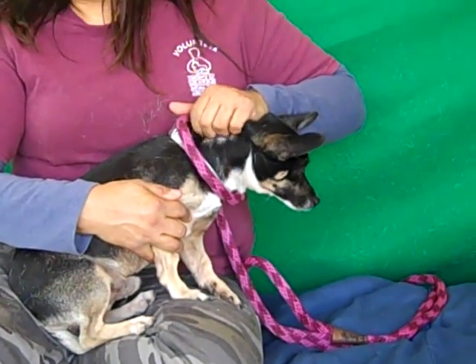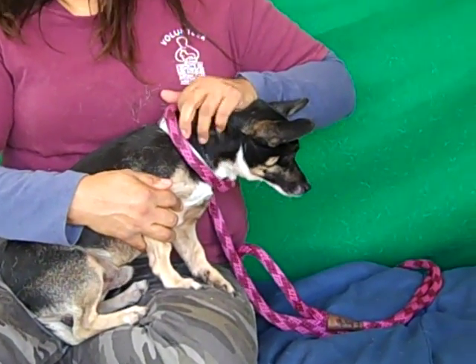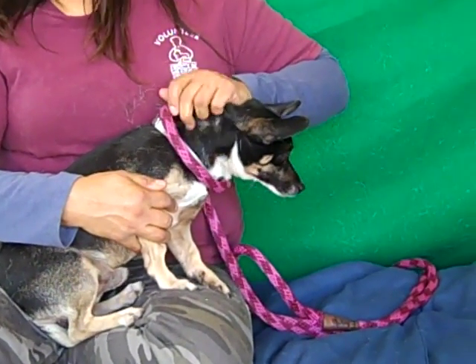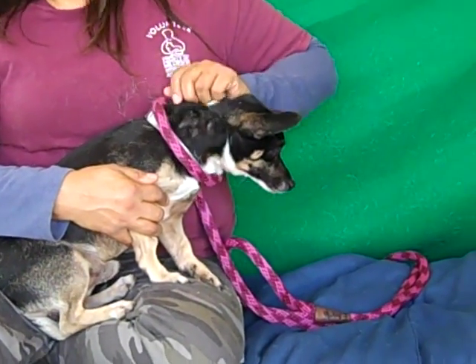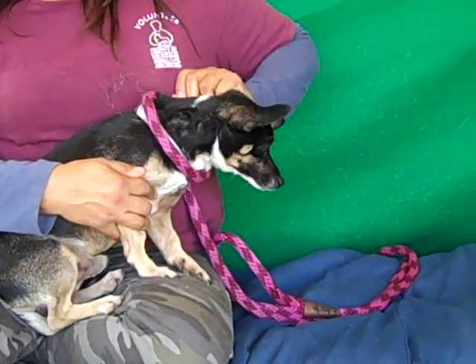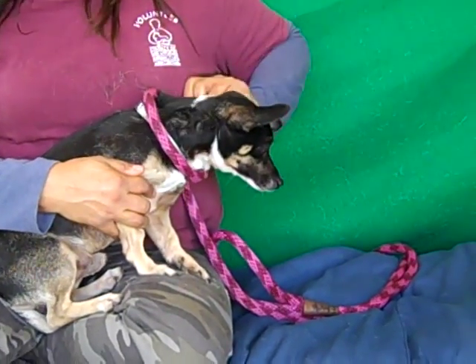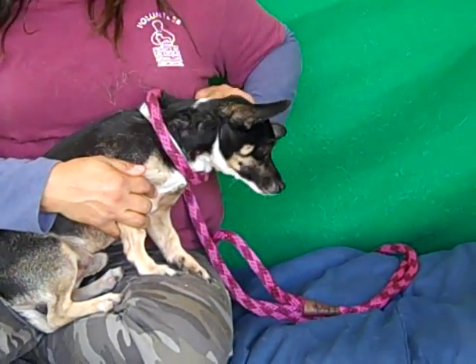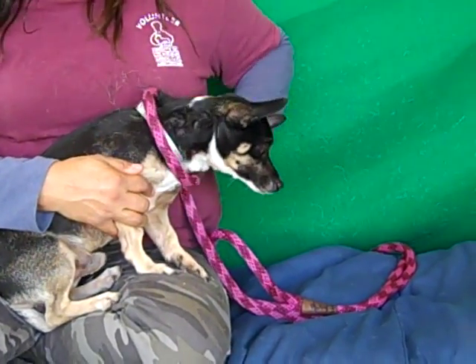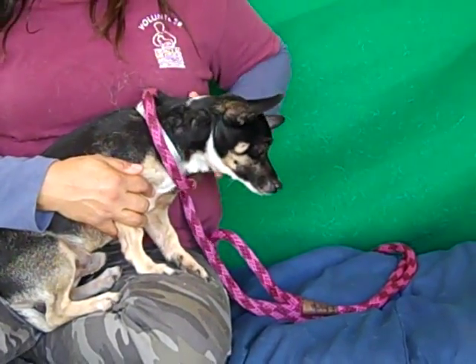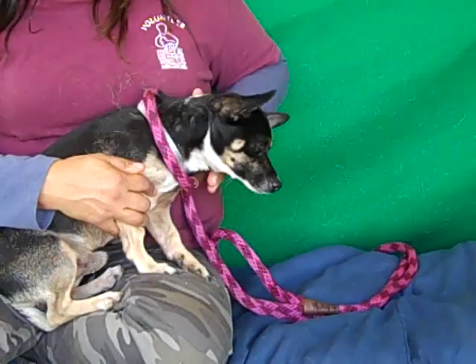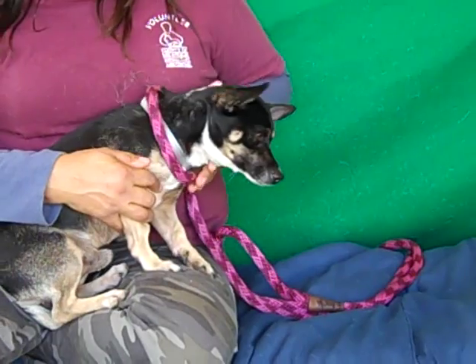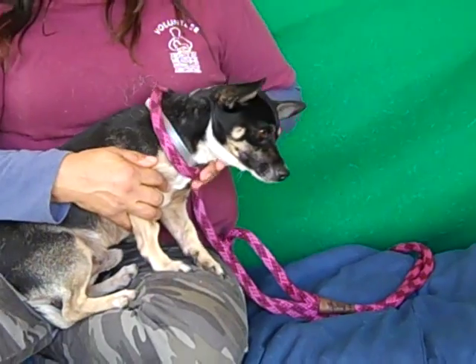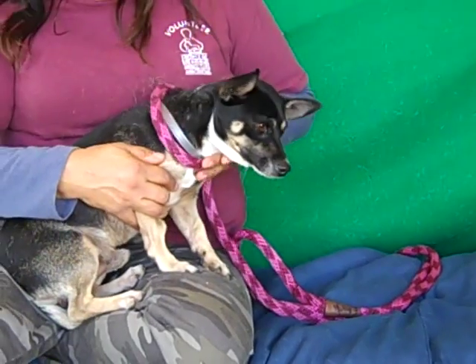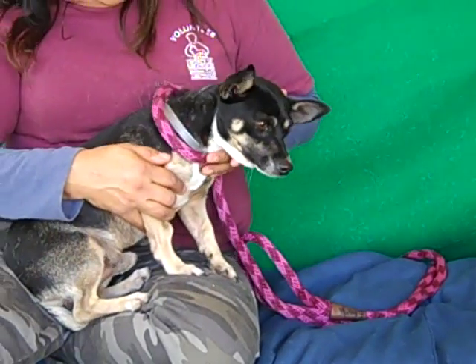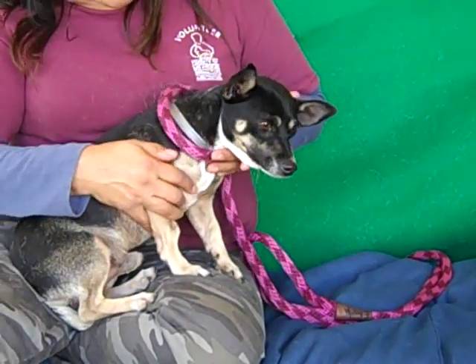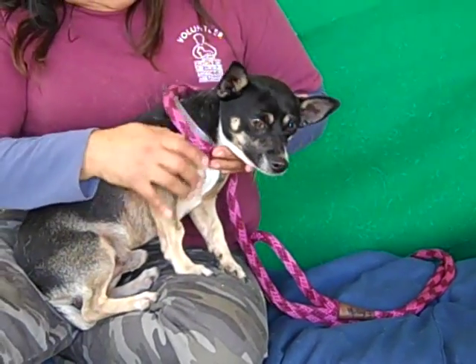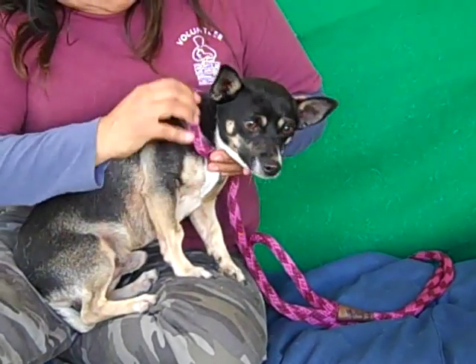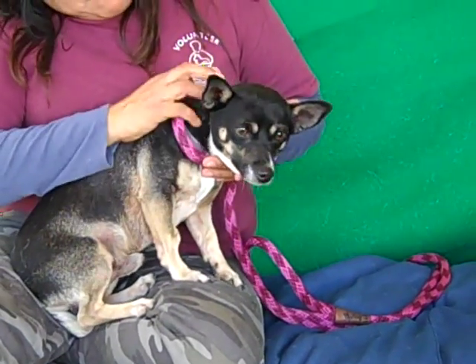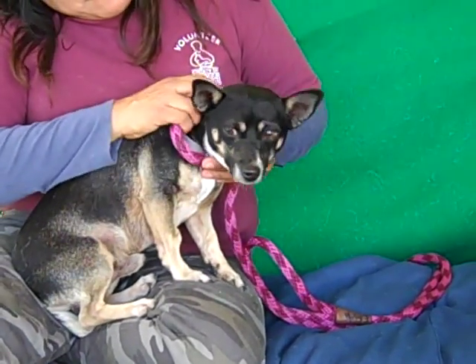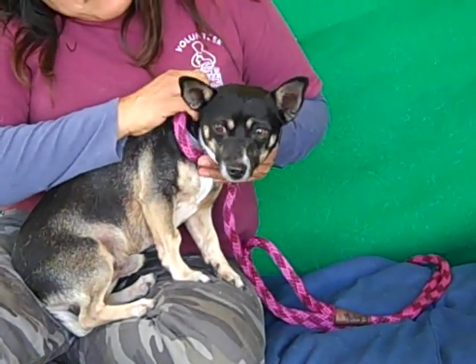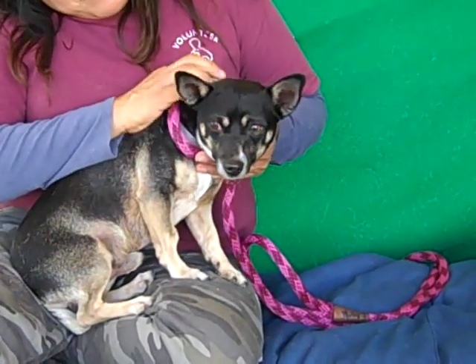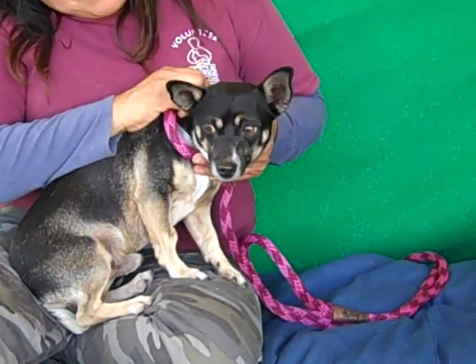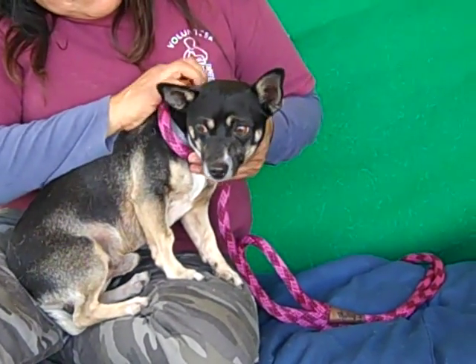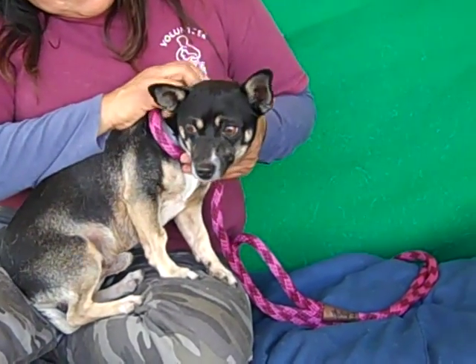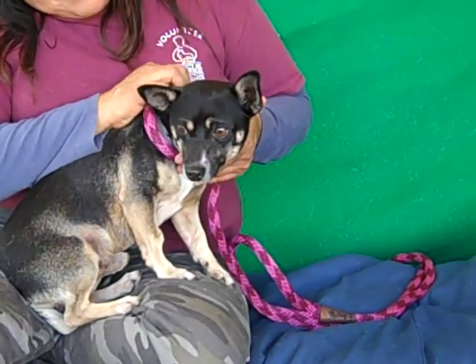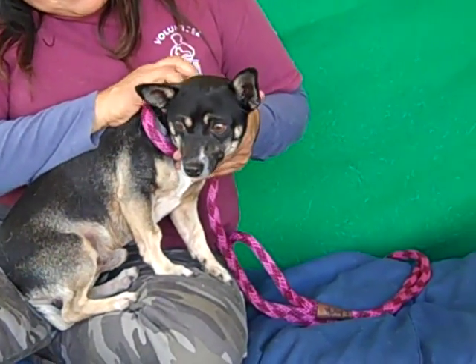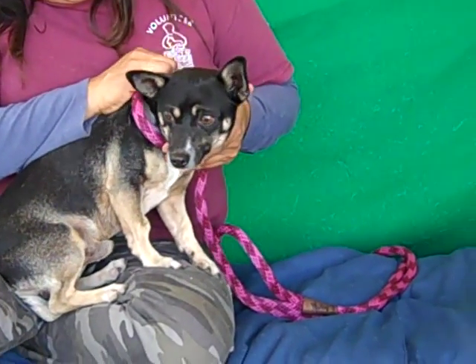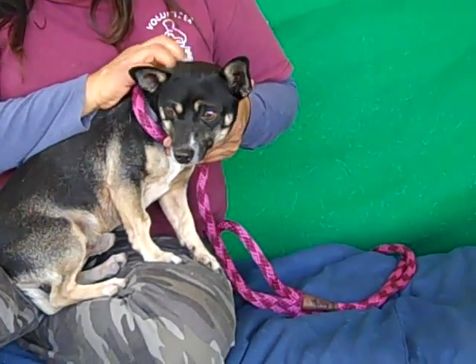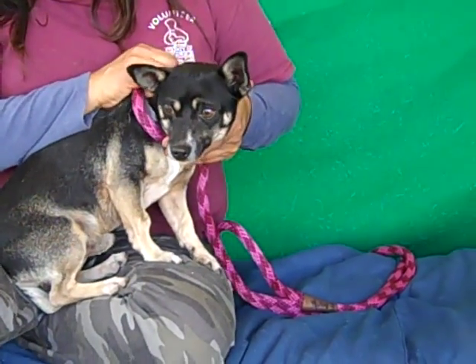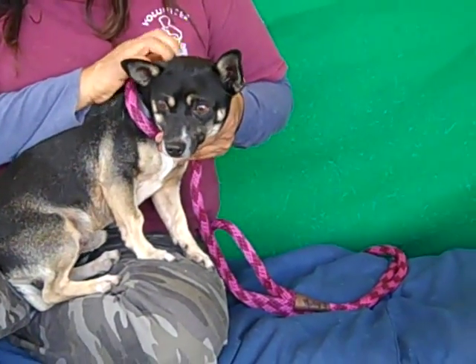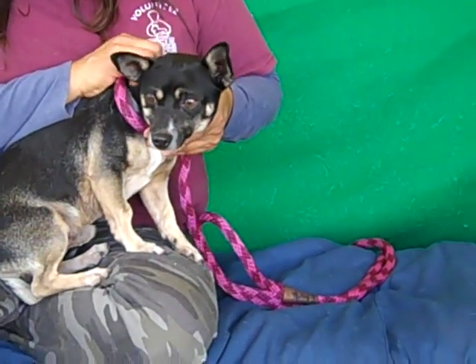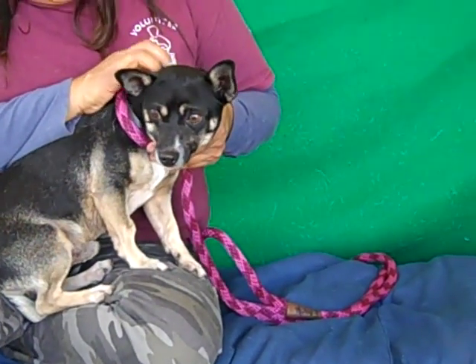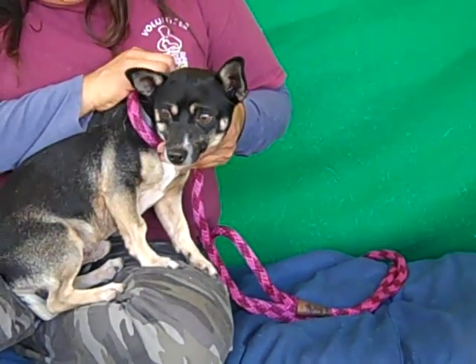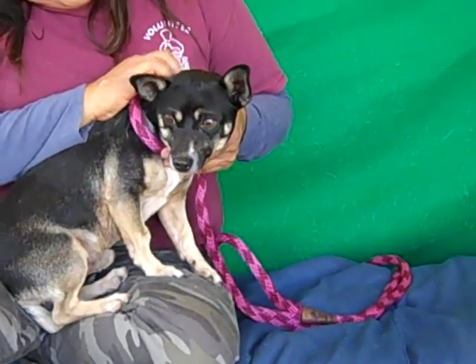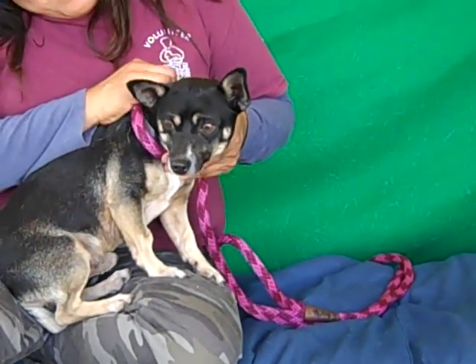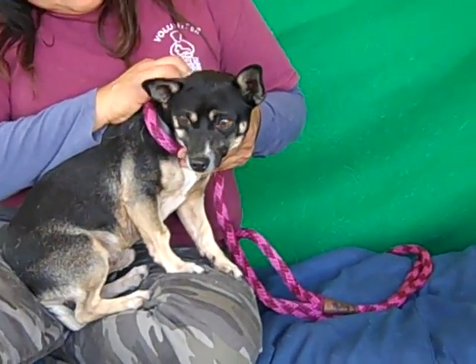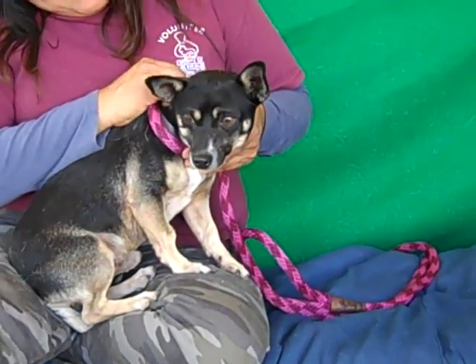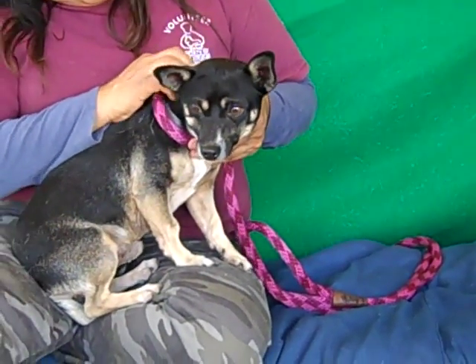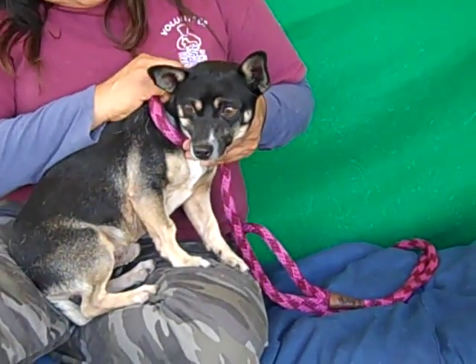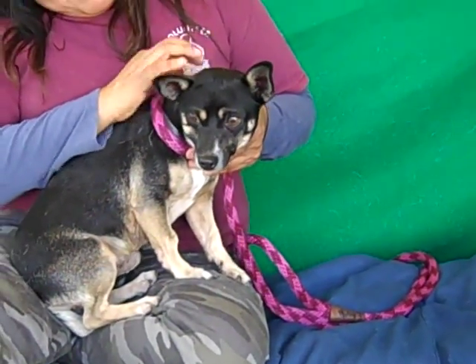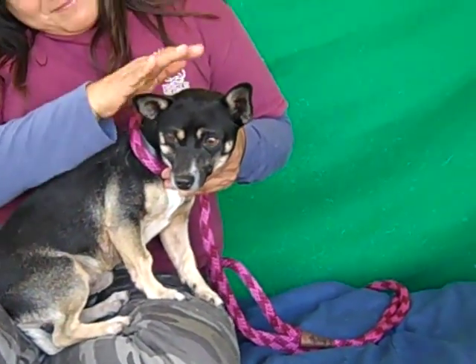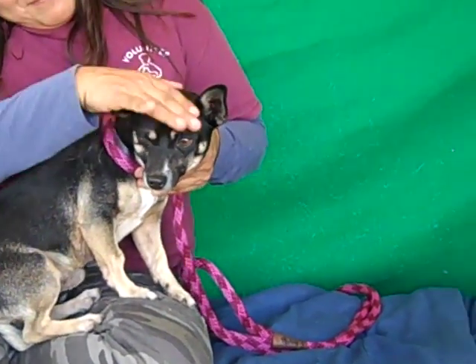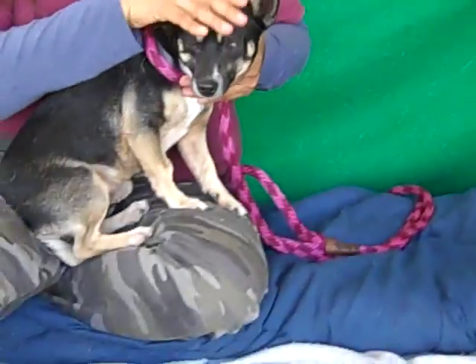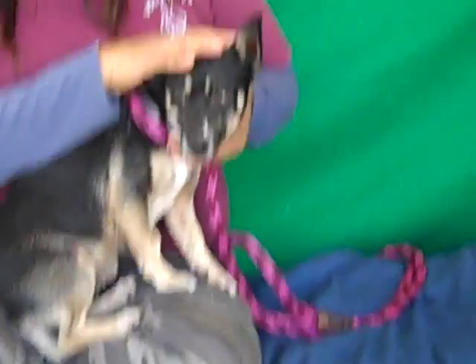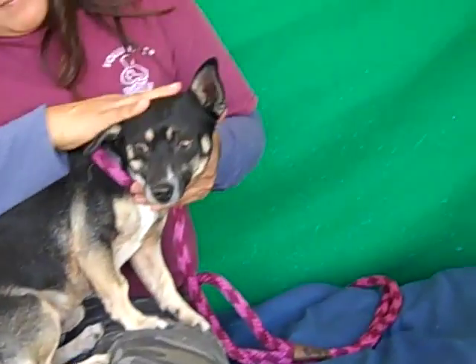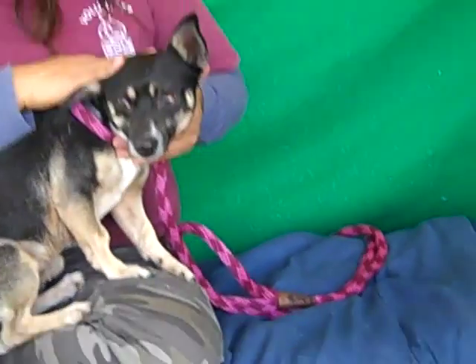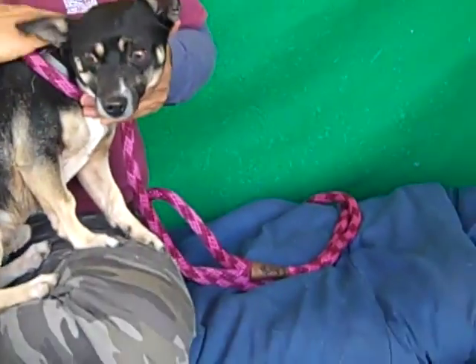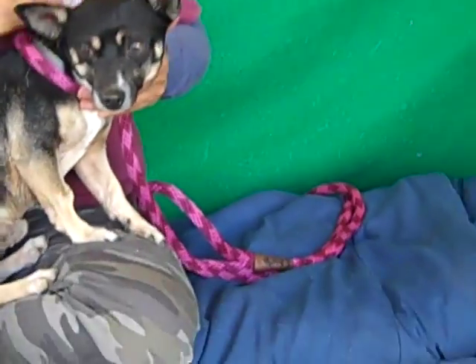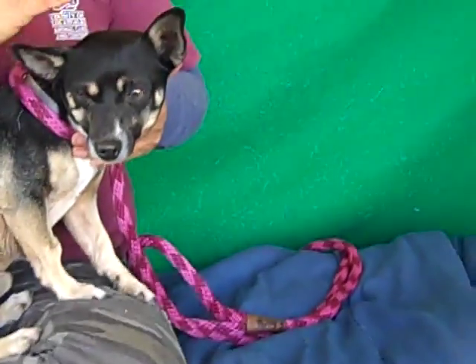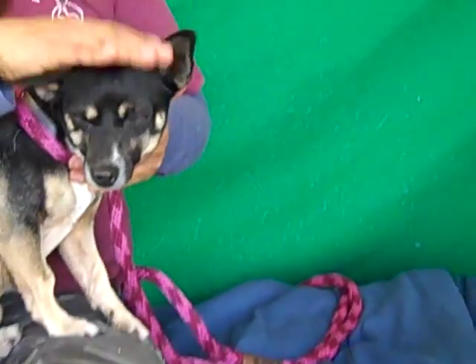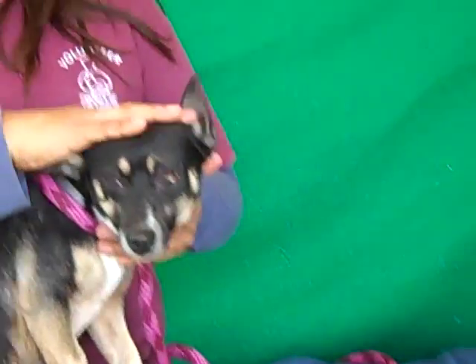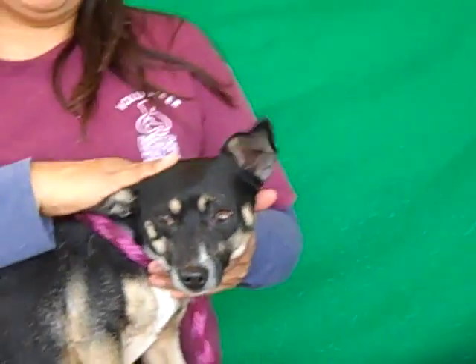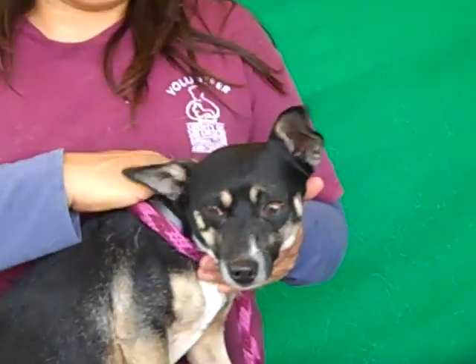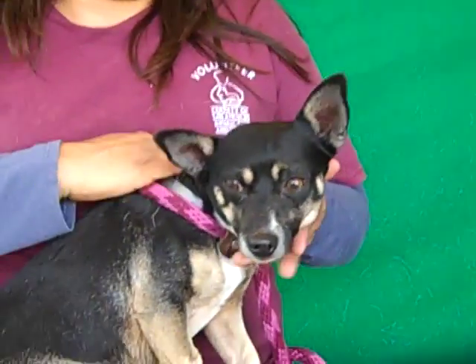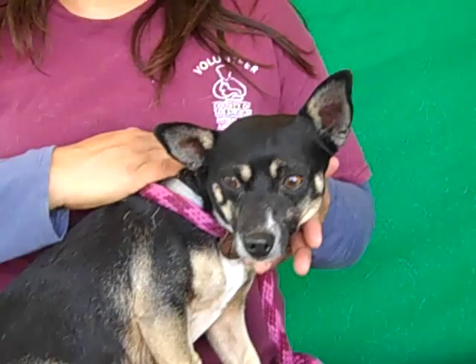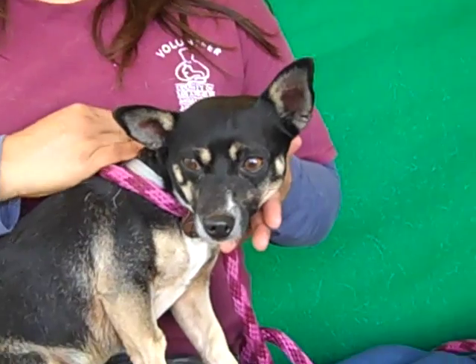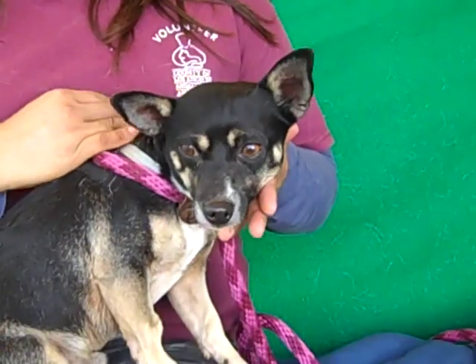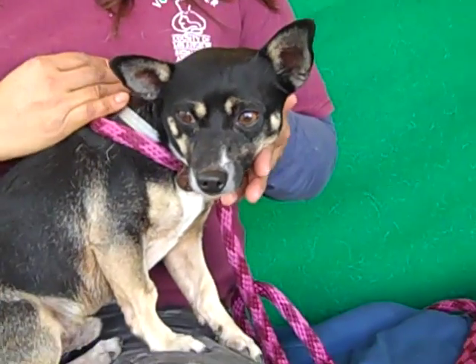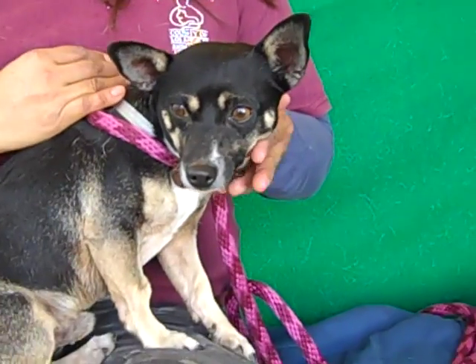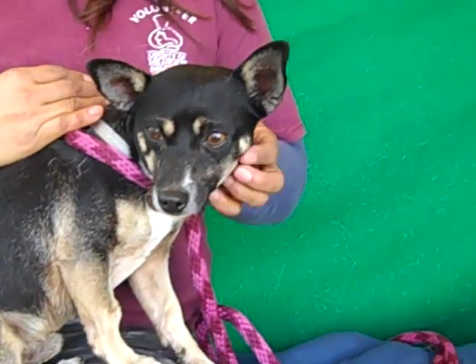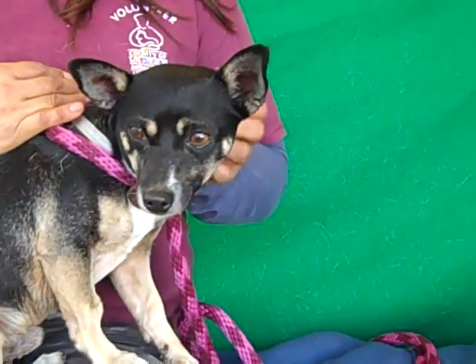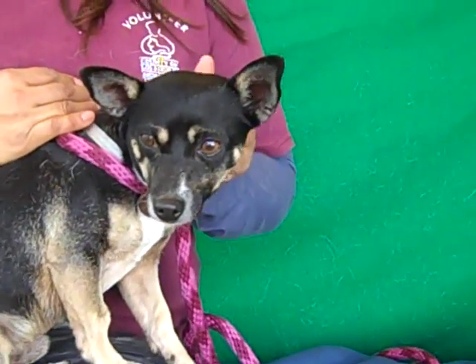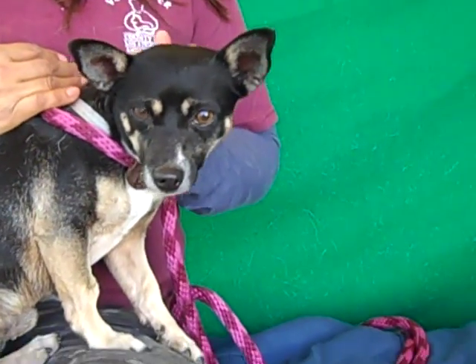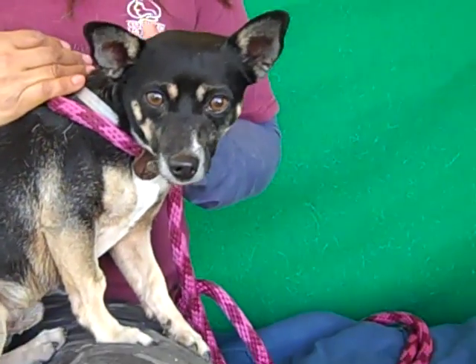Come on down to the Baldwin Park Animal Care Center and check out Gatsby. He's quite handsome and he's looking for a home for the holidays. Bye, Gatsby!